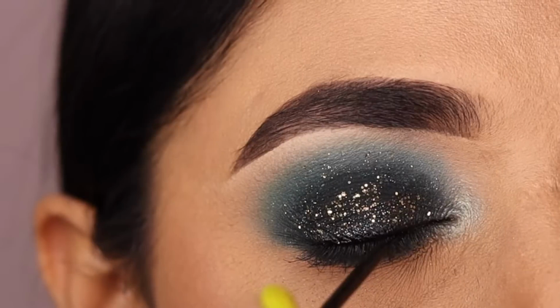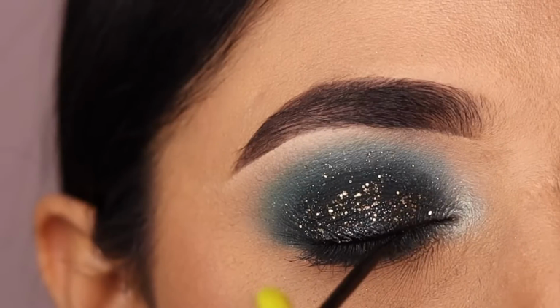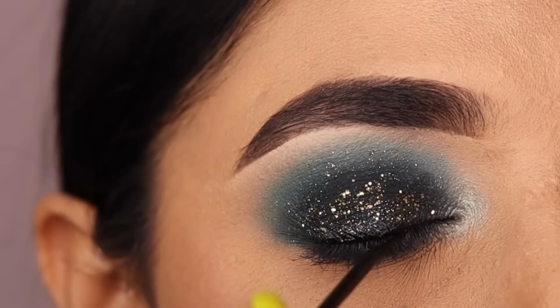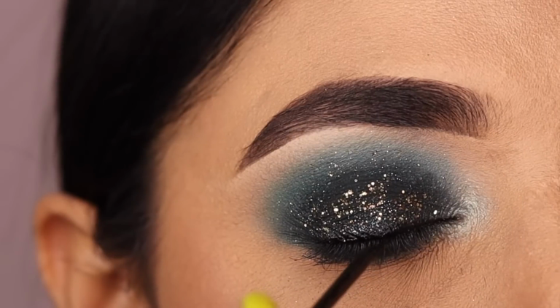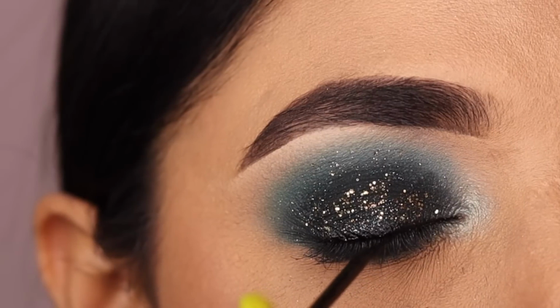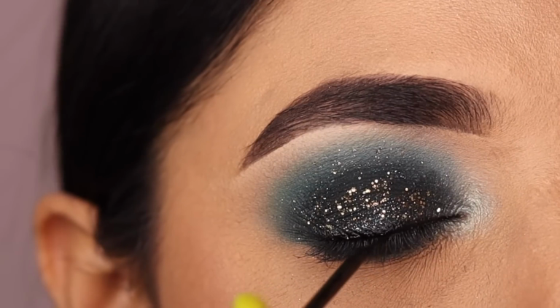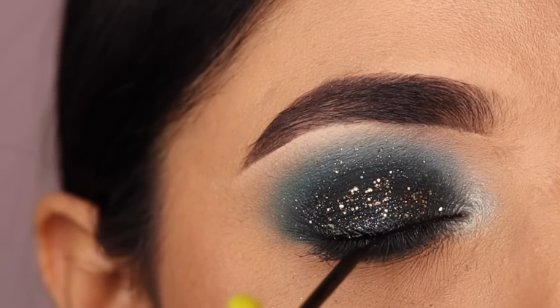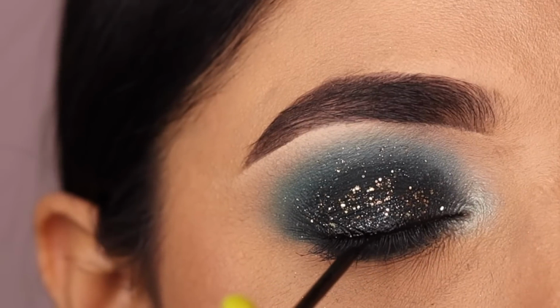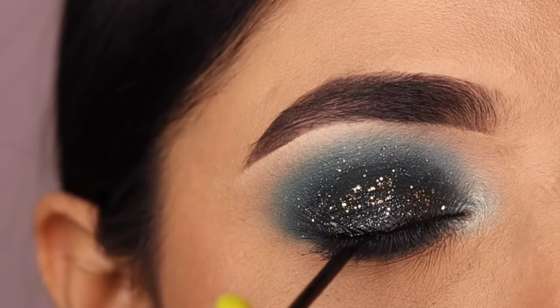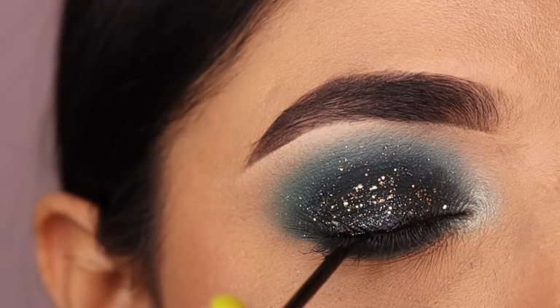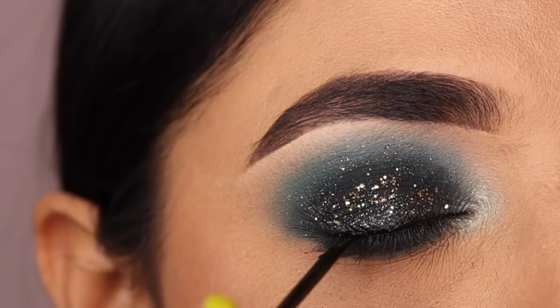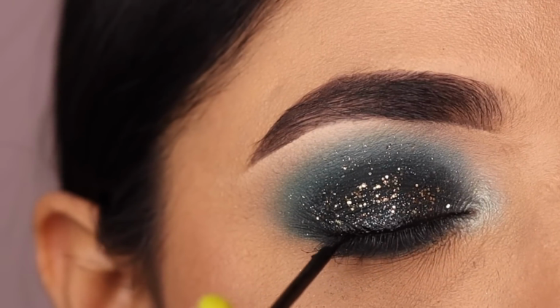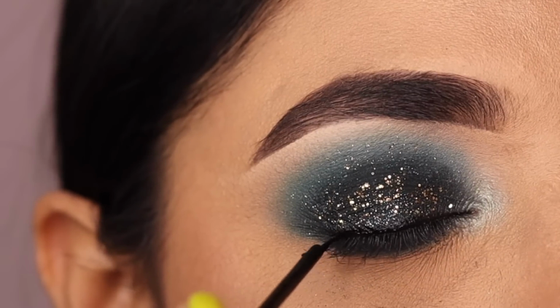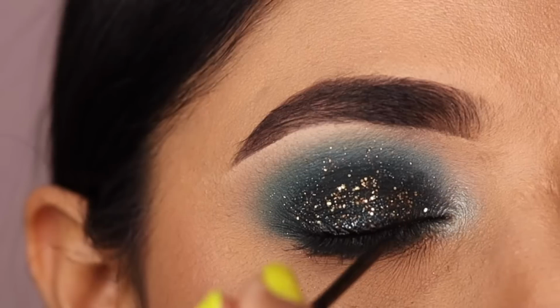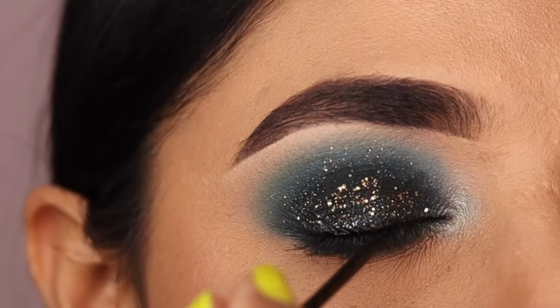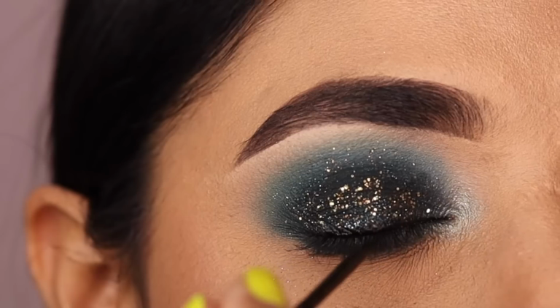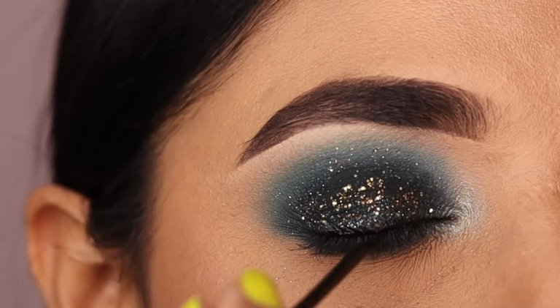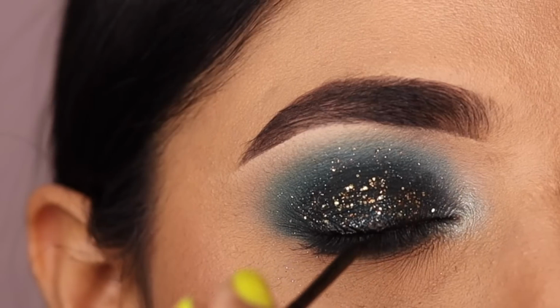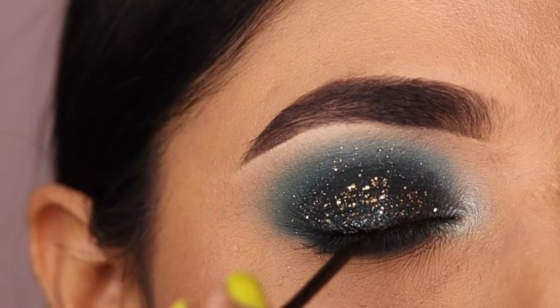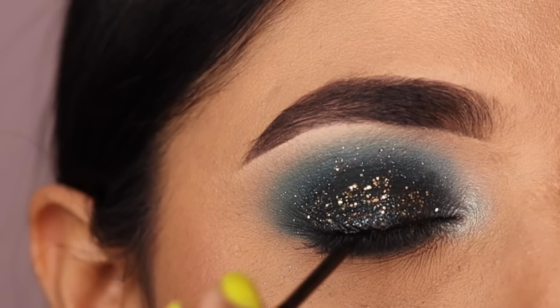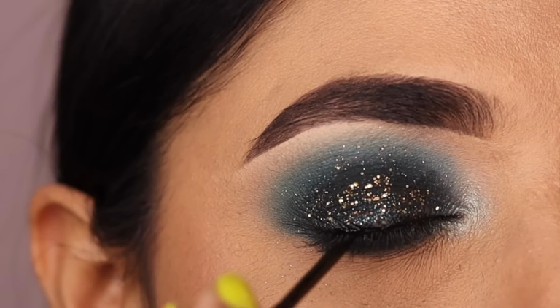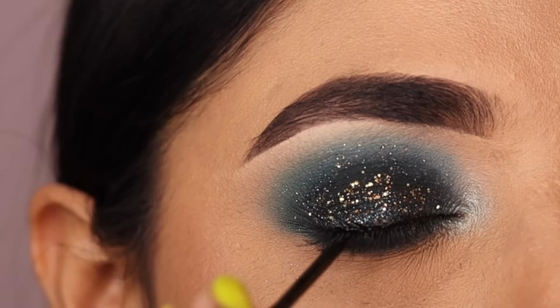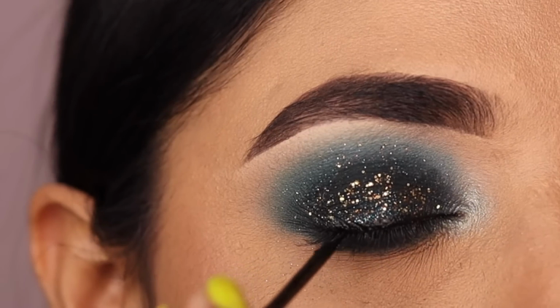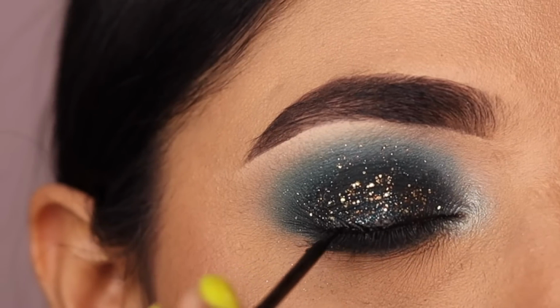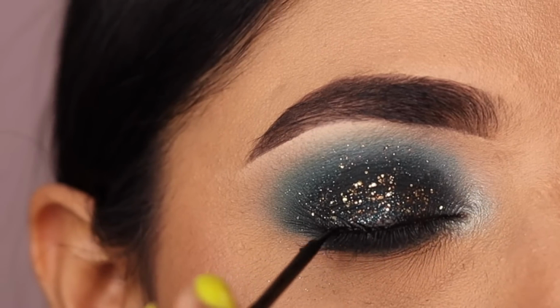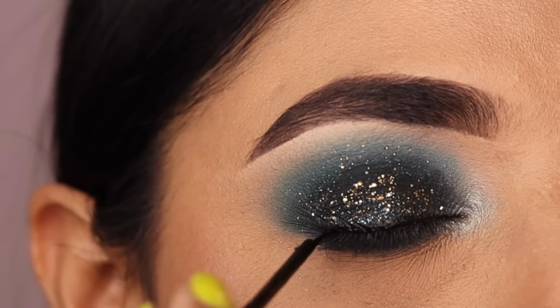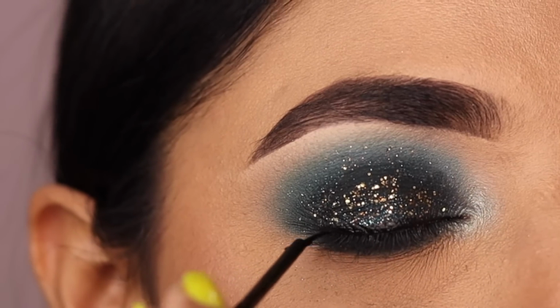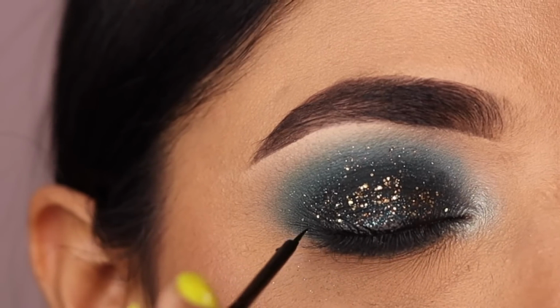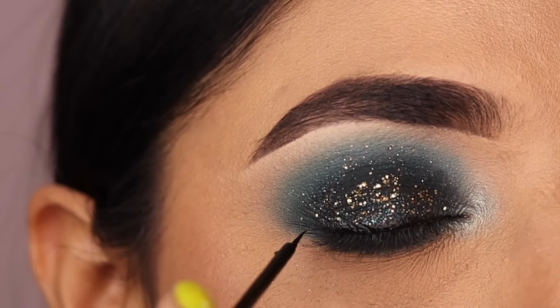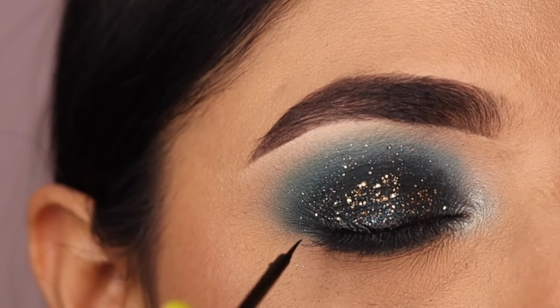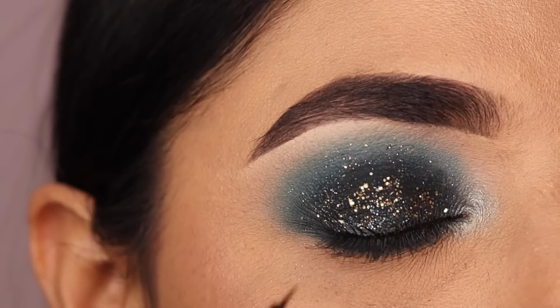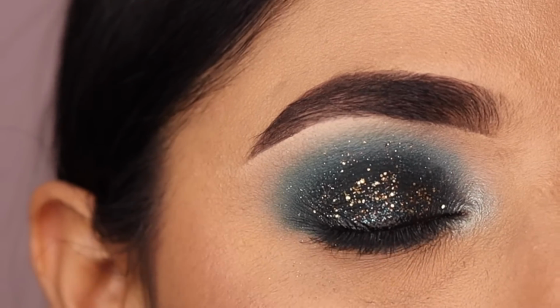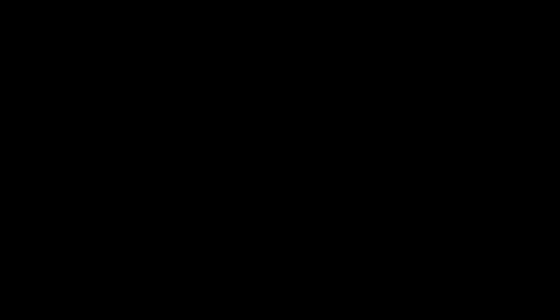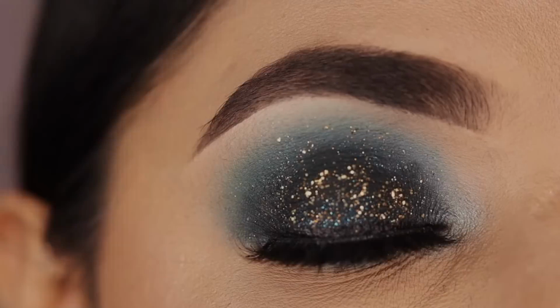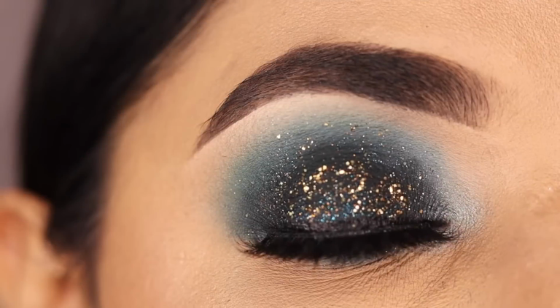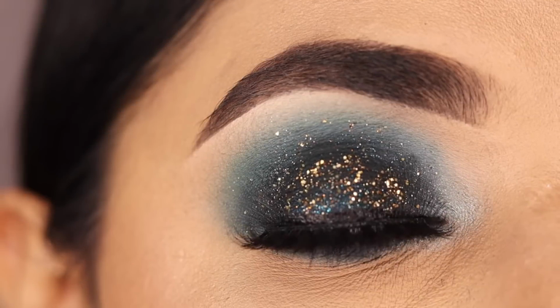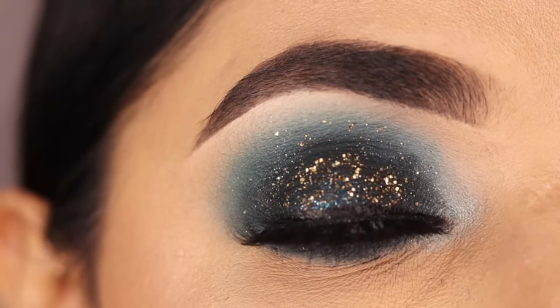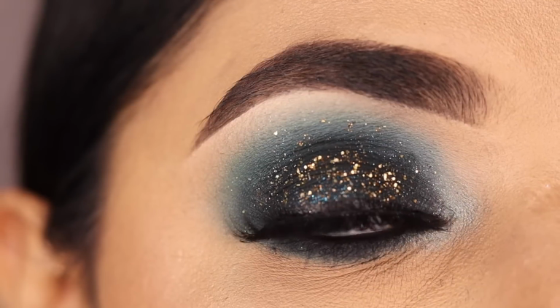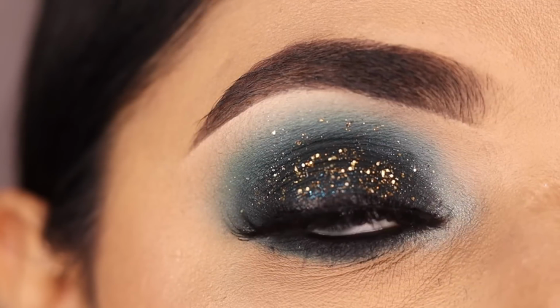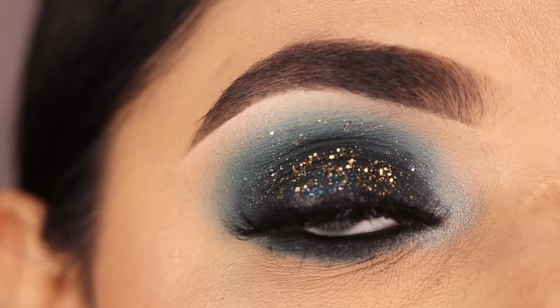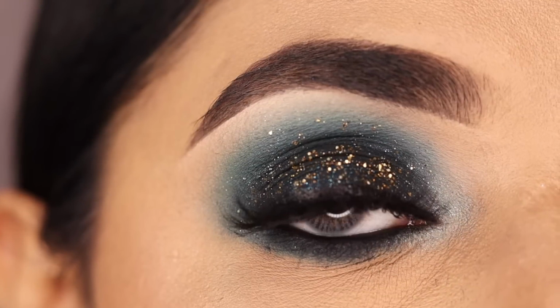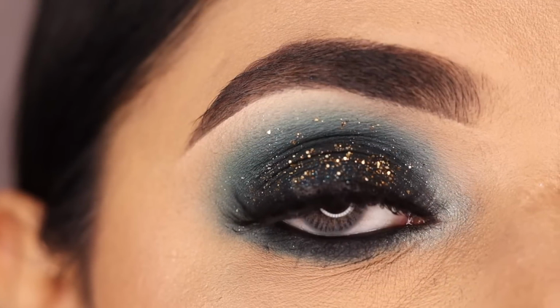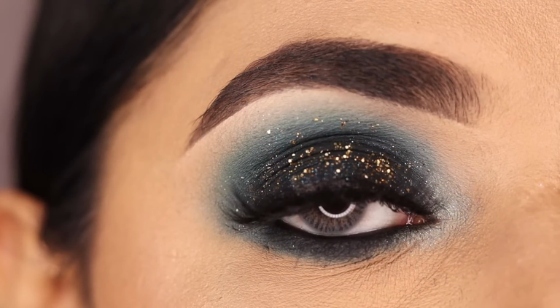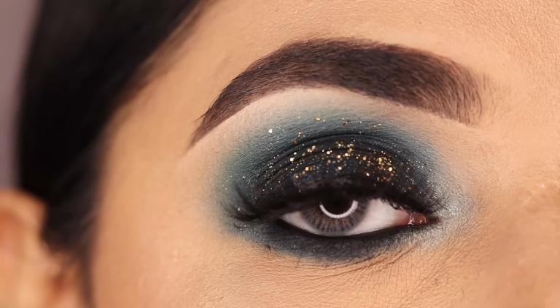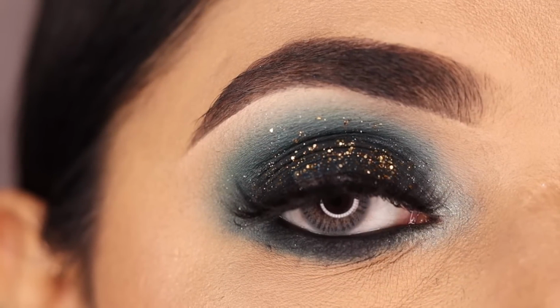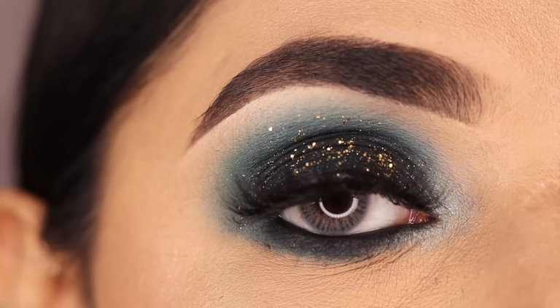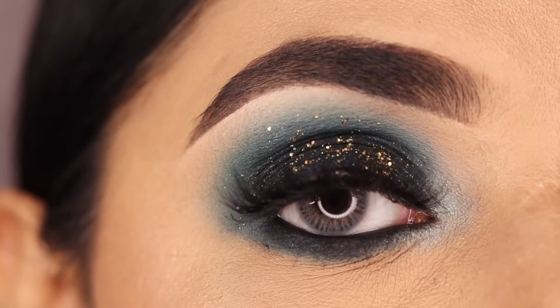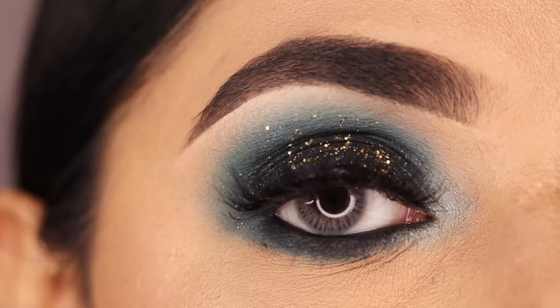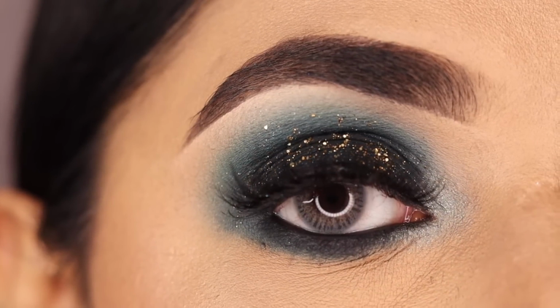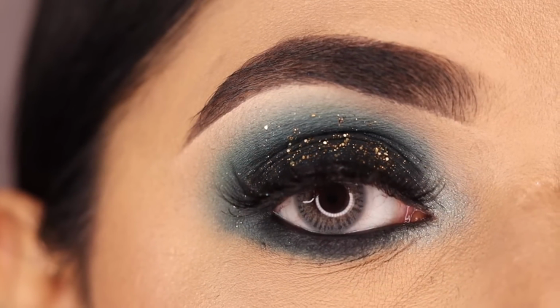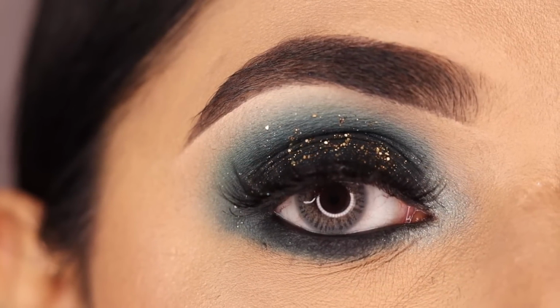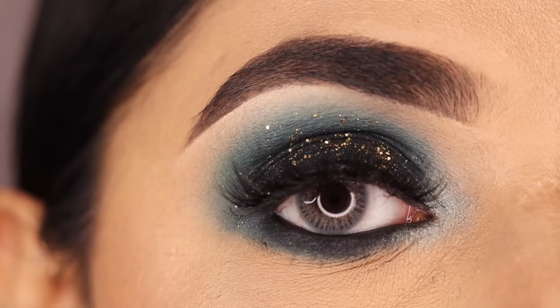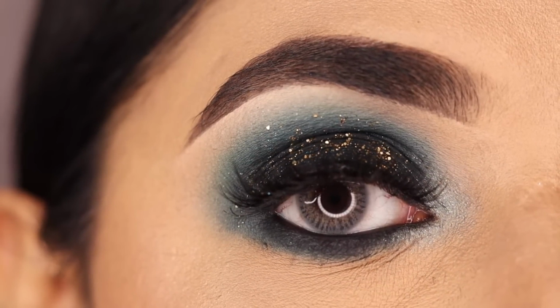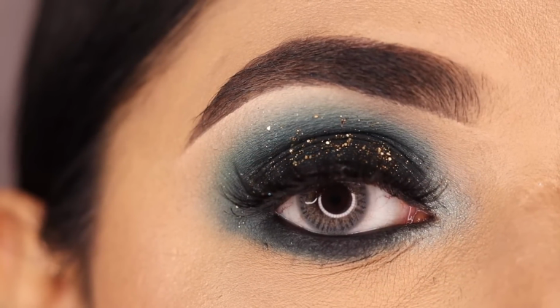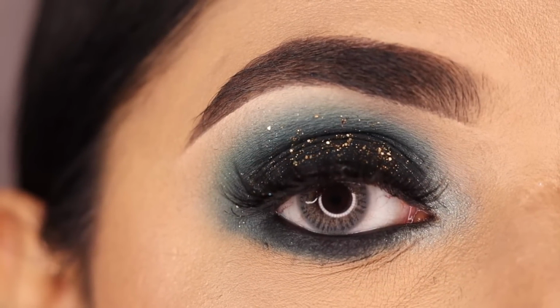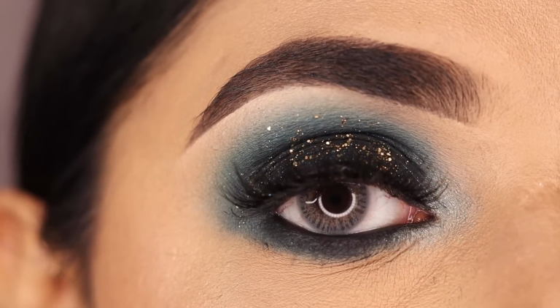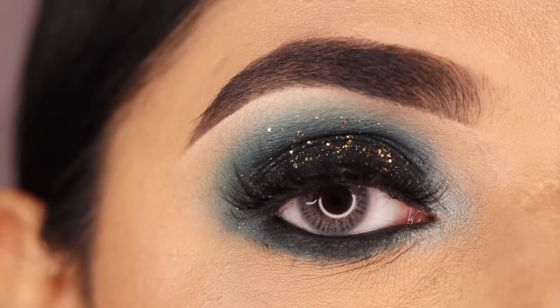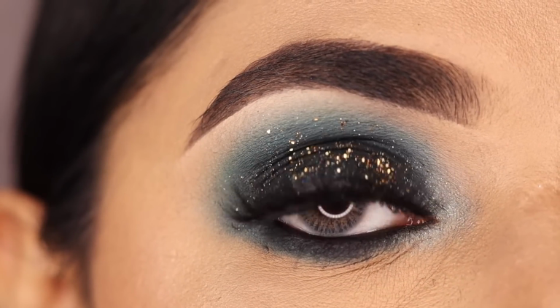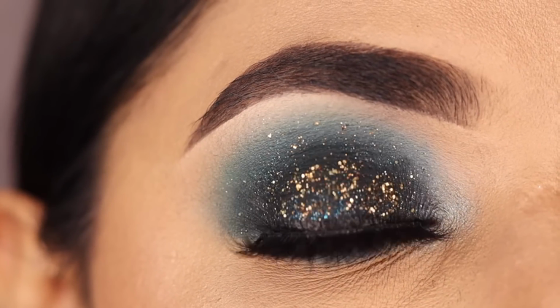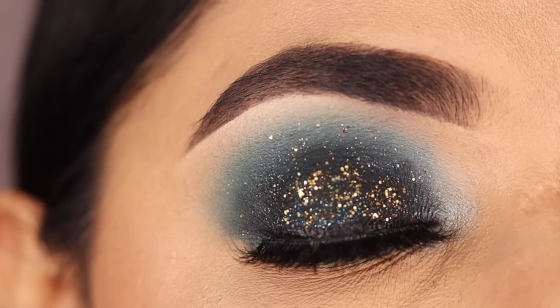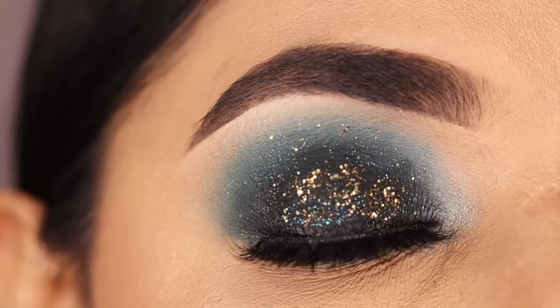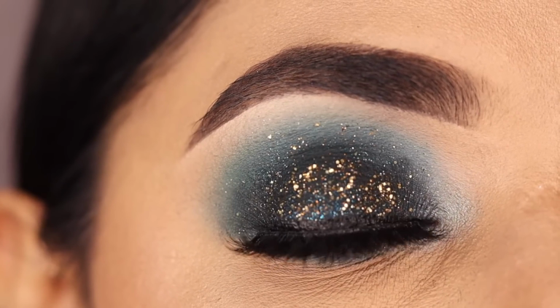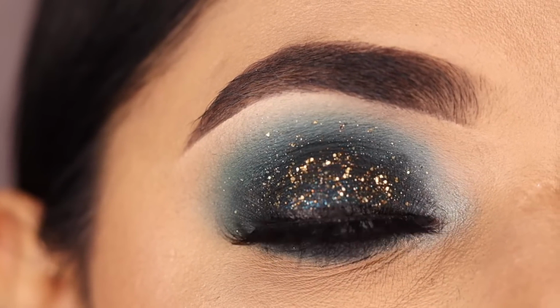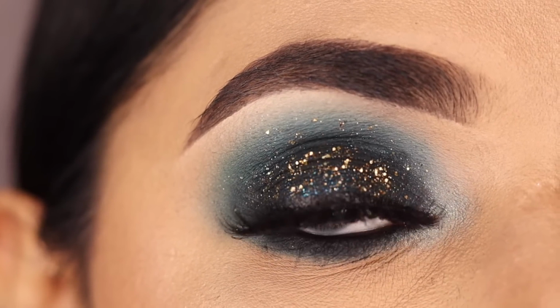Lastly, create a base for eyelashes using the liquid black eyeliner. Then finish up with the falsies and you're done.